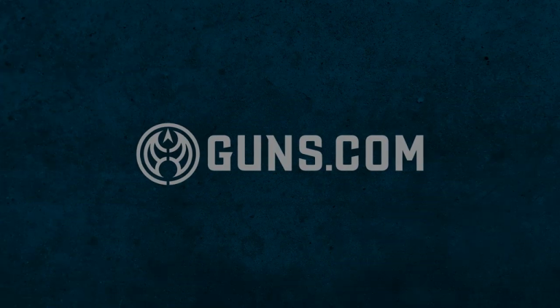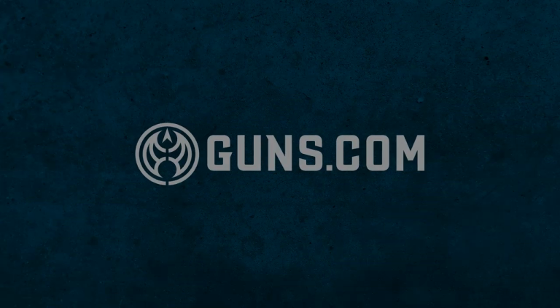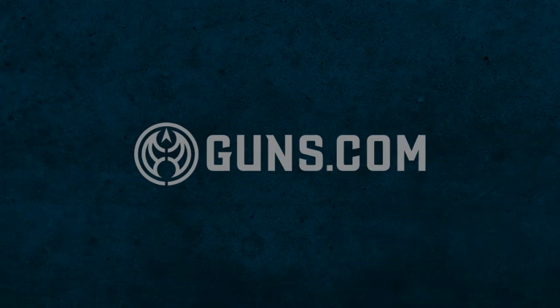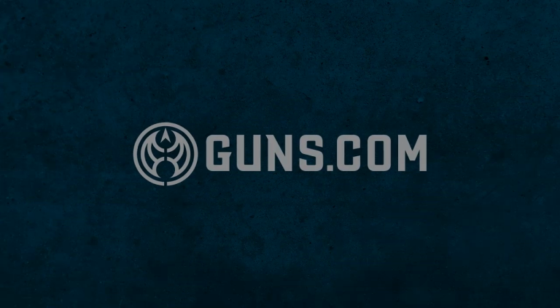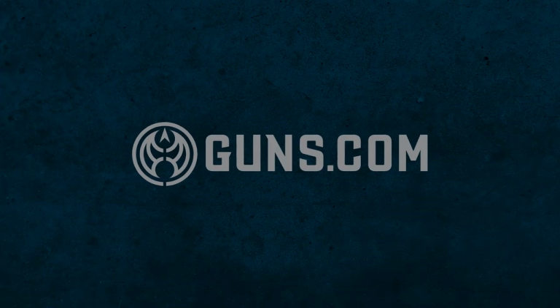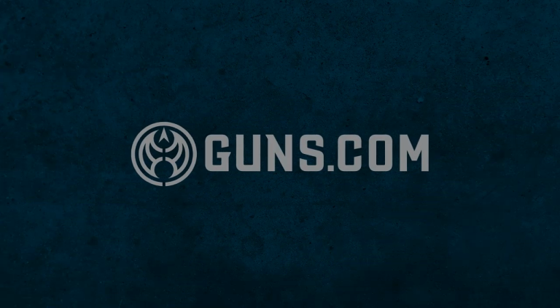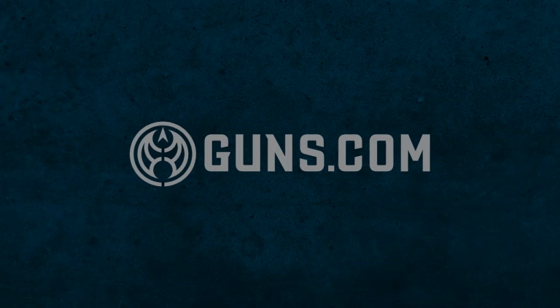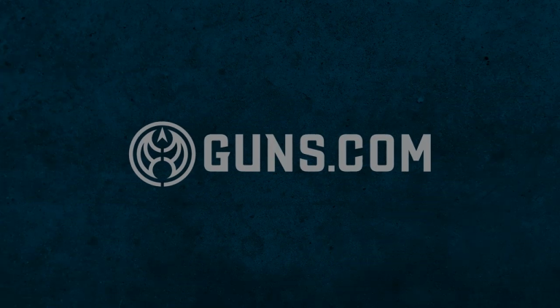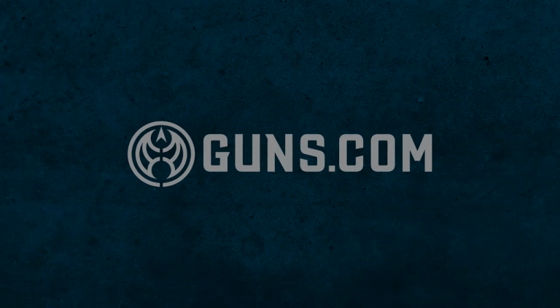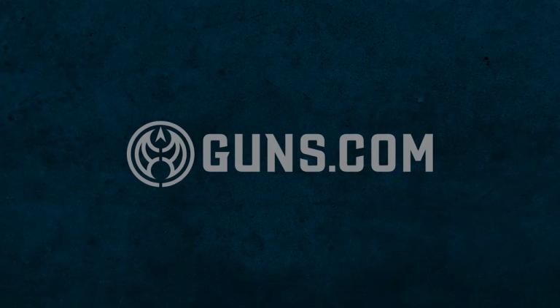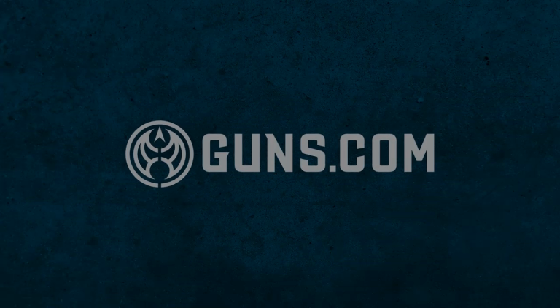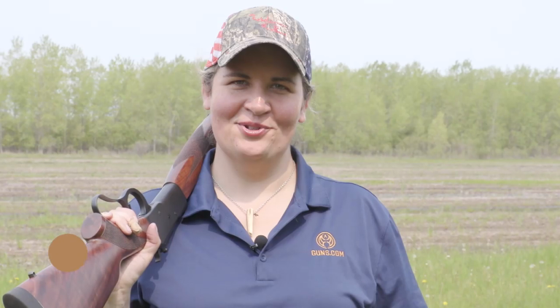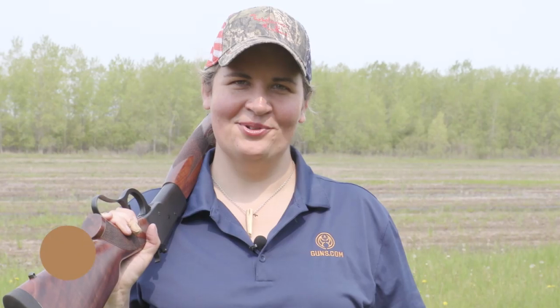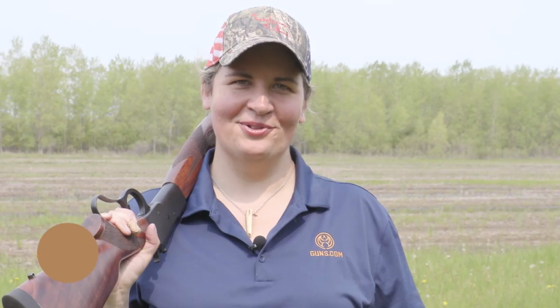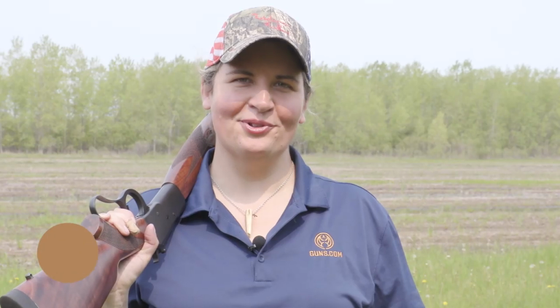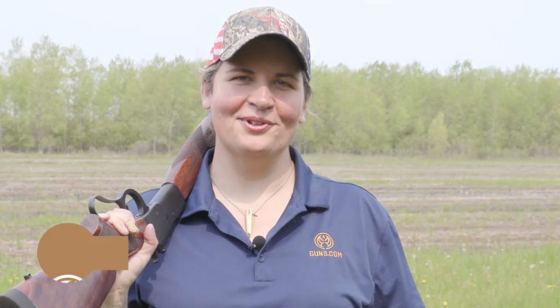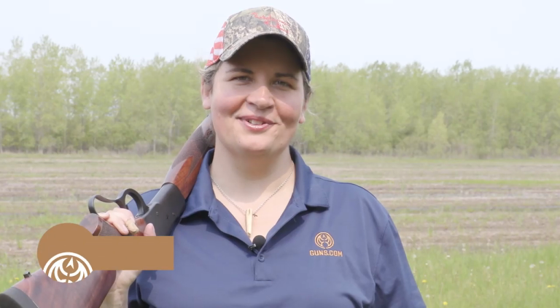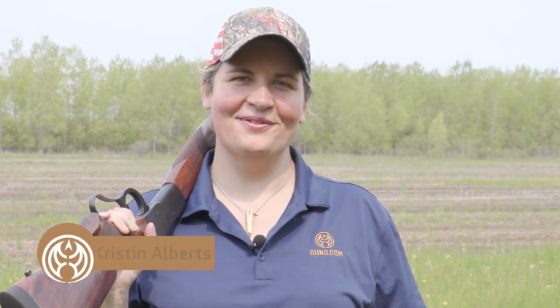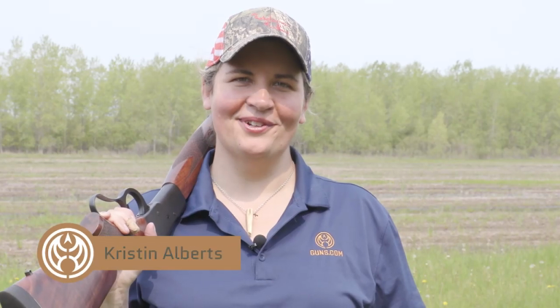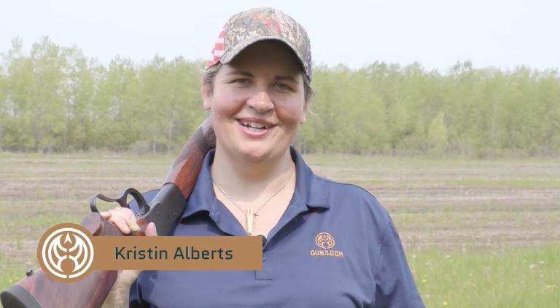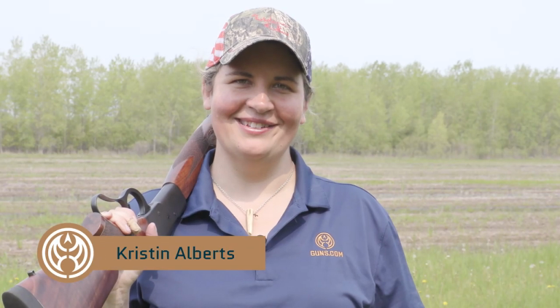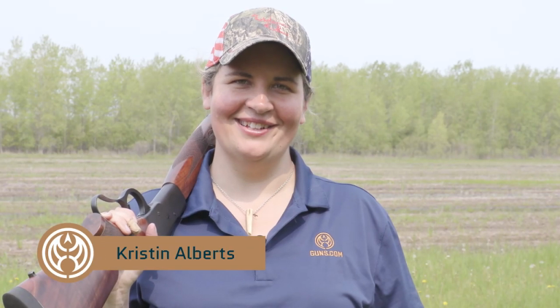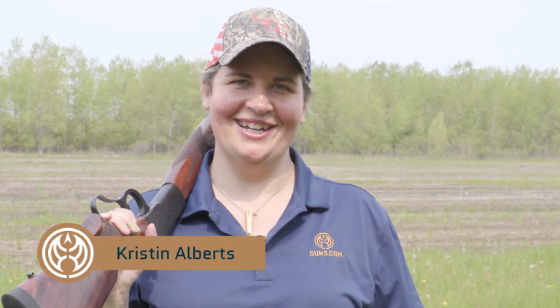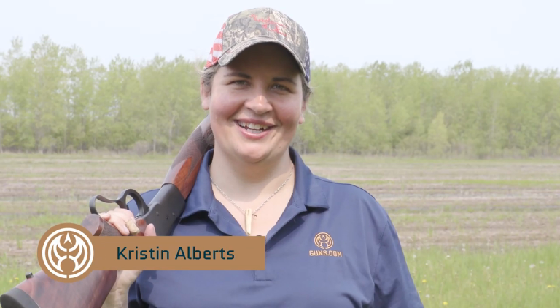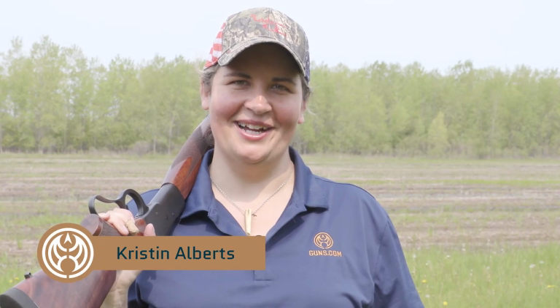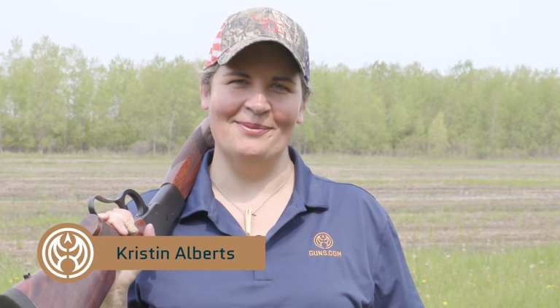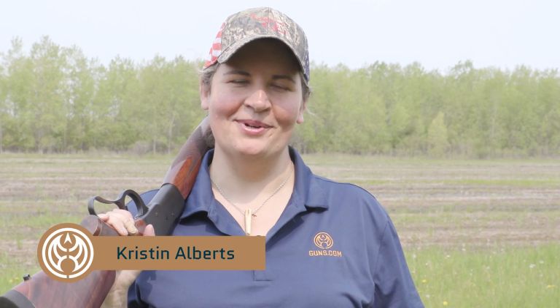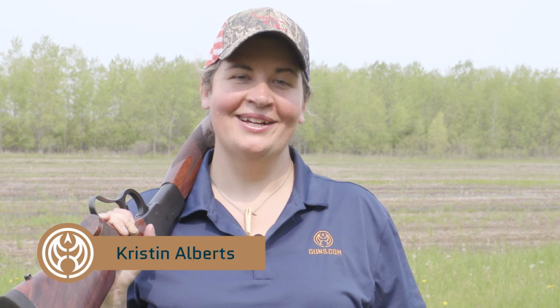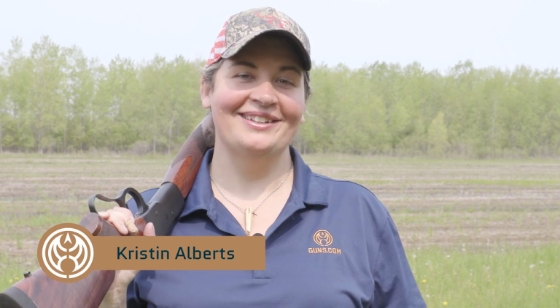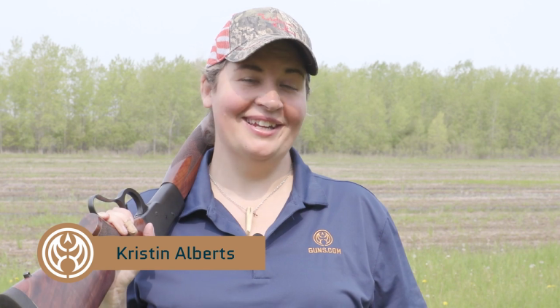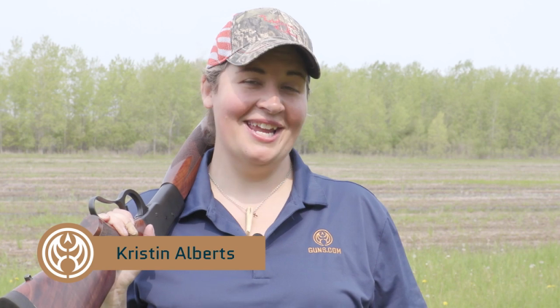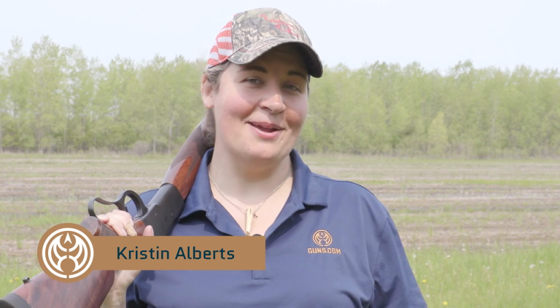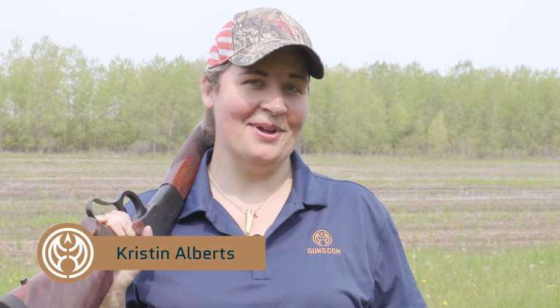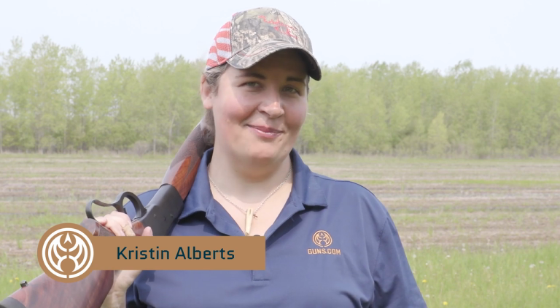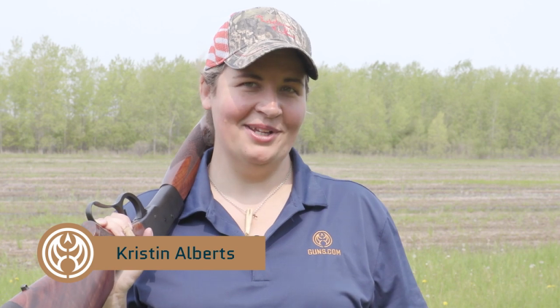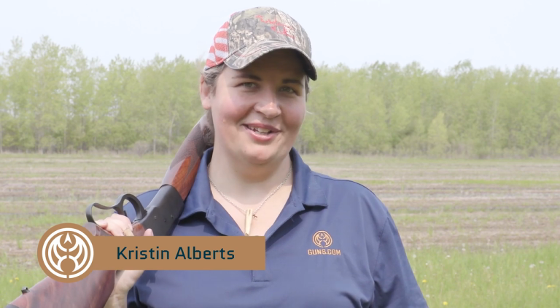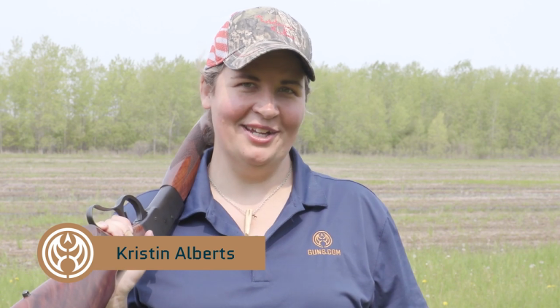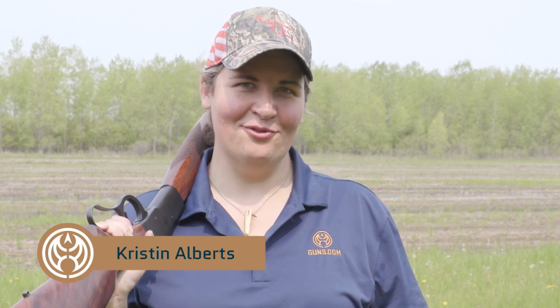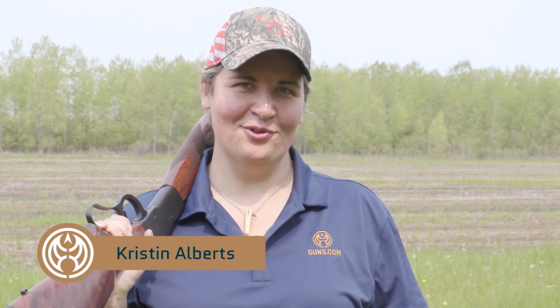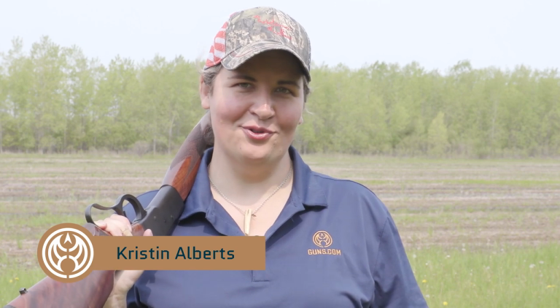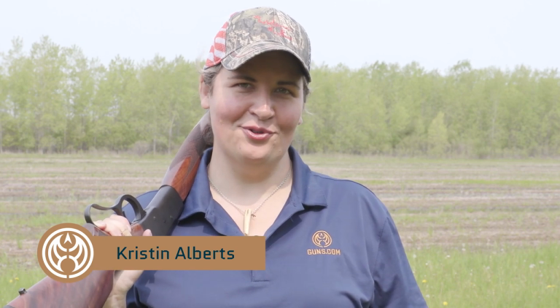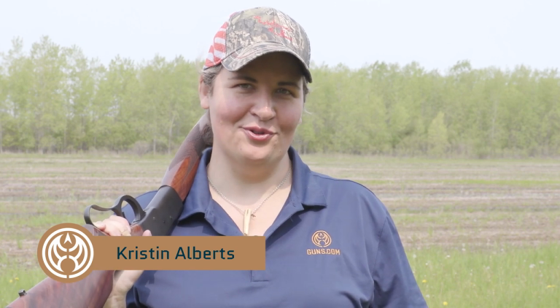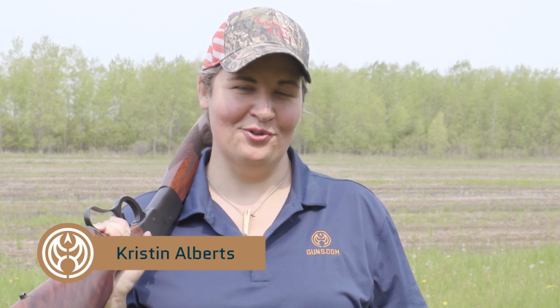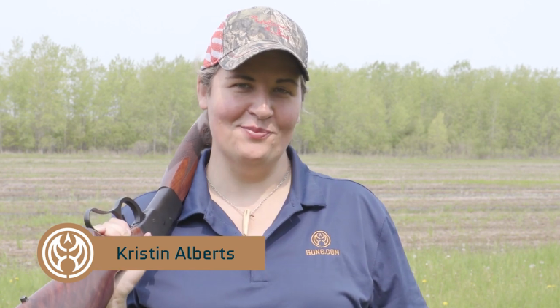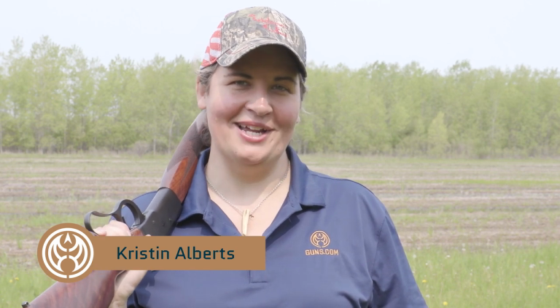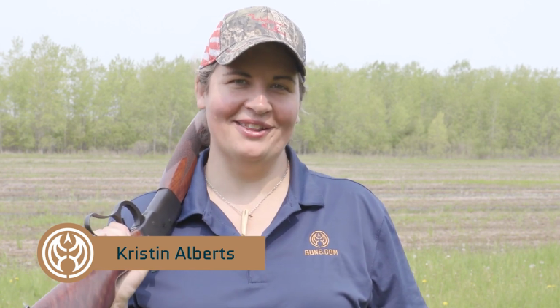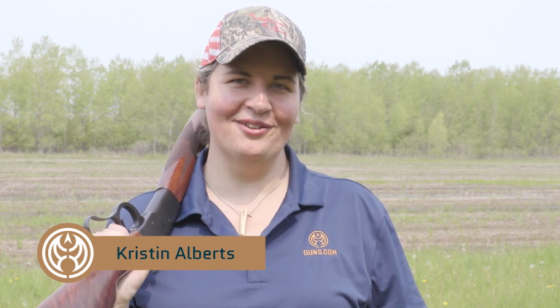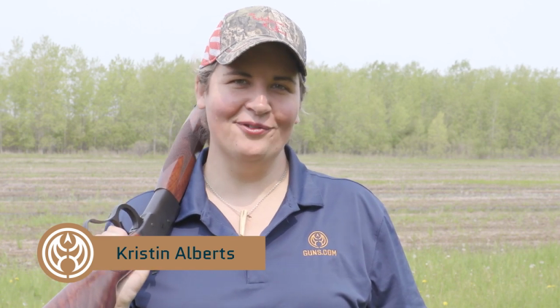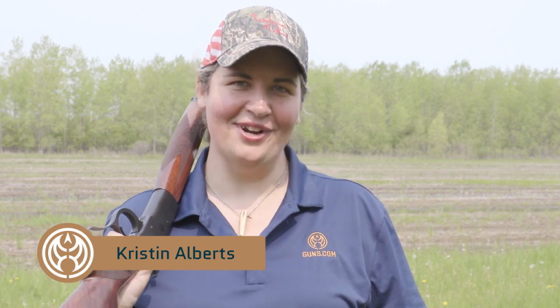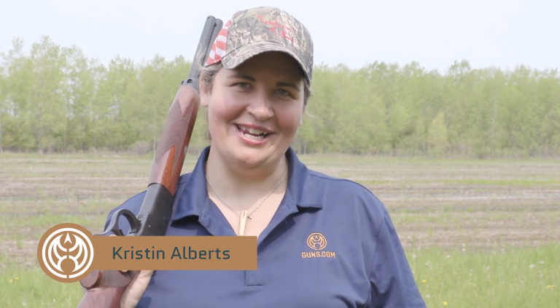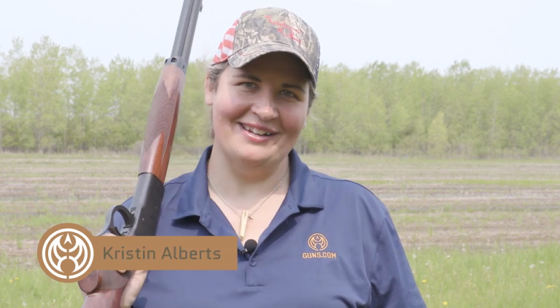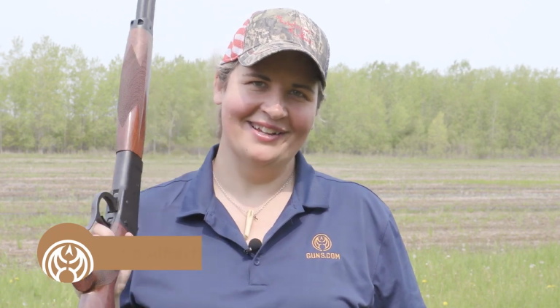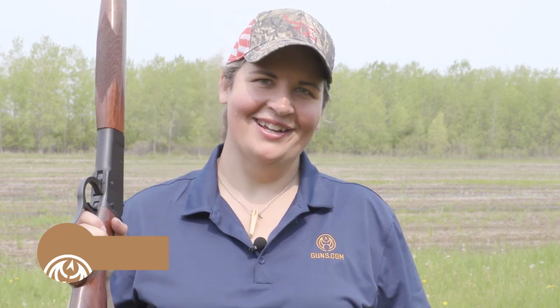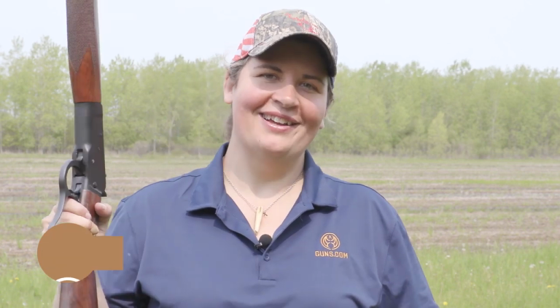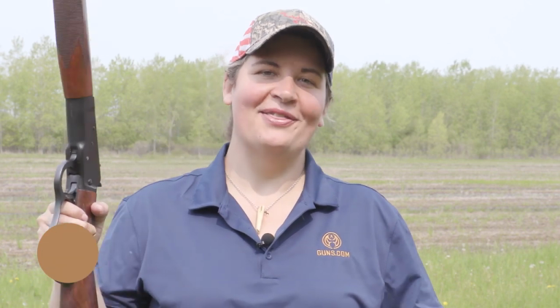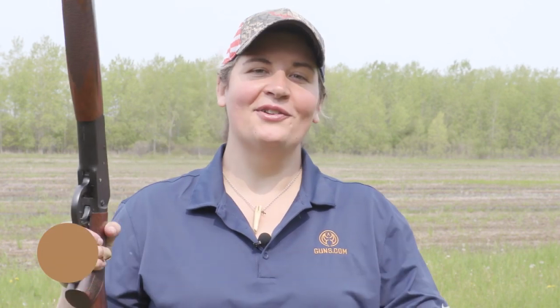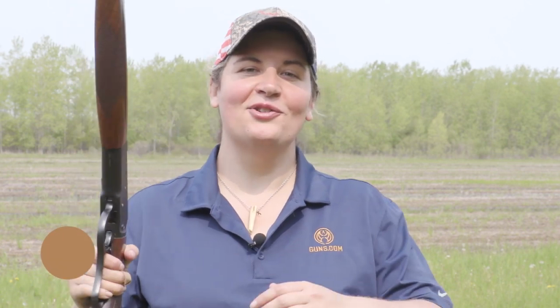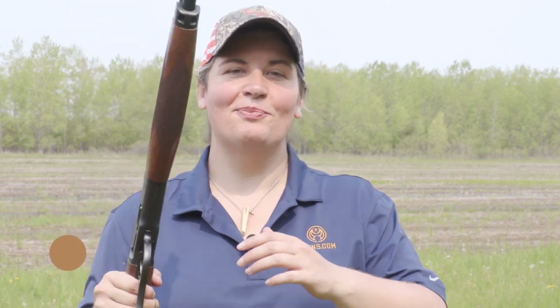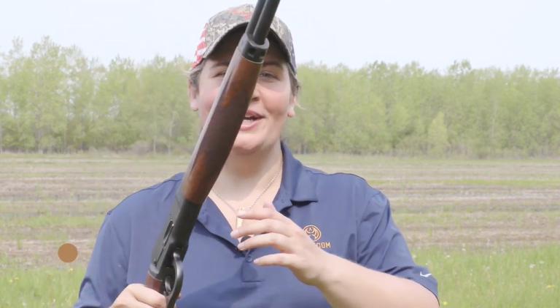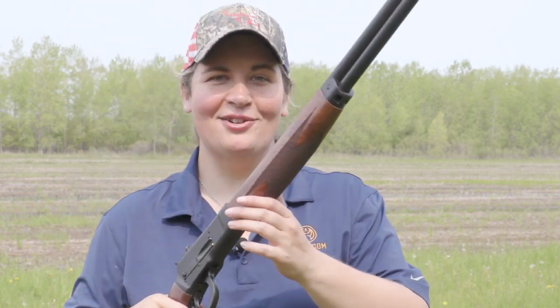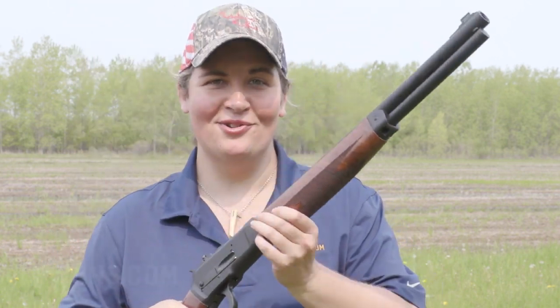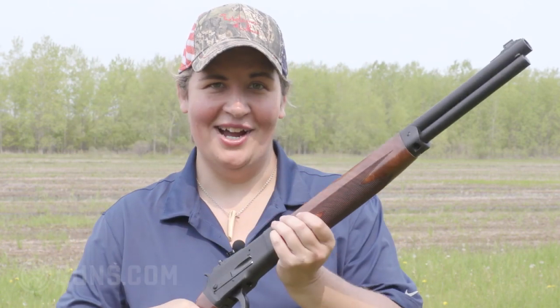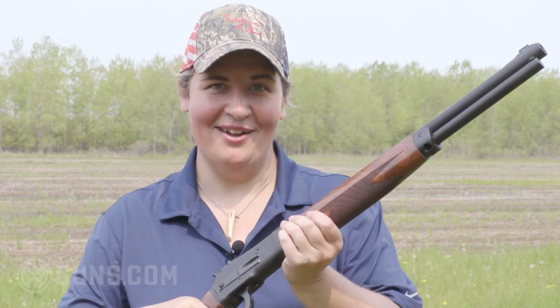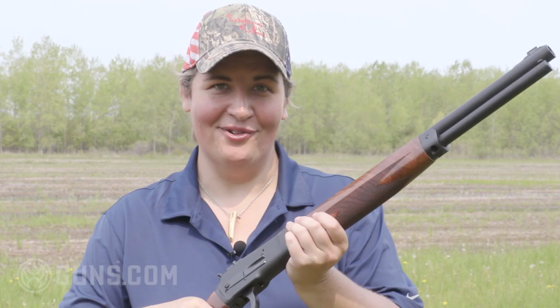Hey there hunters and shooters, Kristin for Guns.com. Today I'm happy to introduce you to my little friend, the Spike Driver.